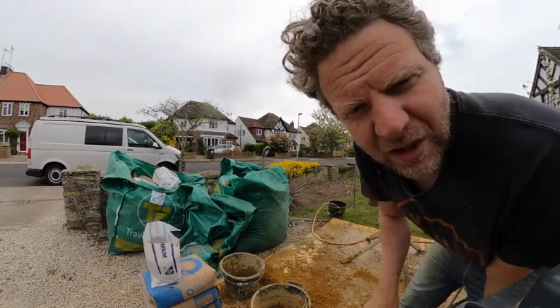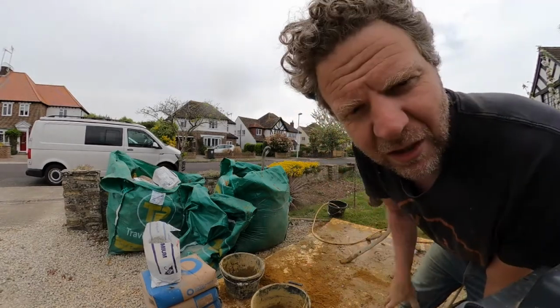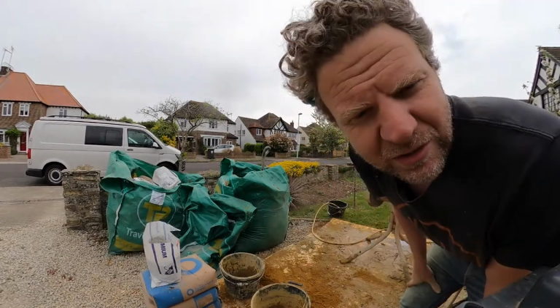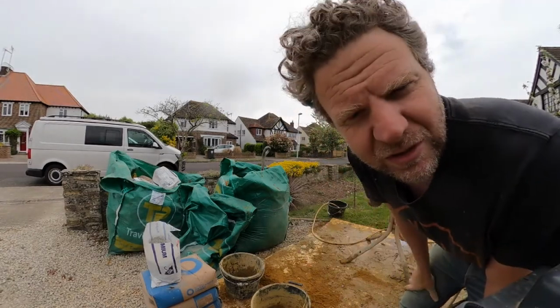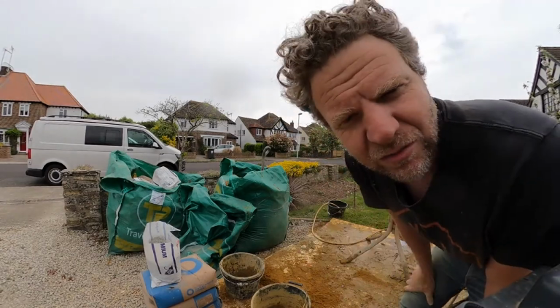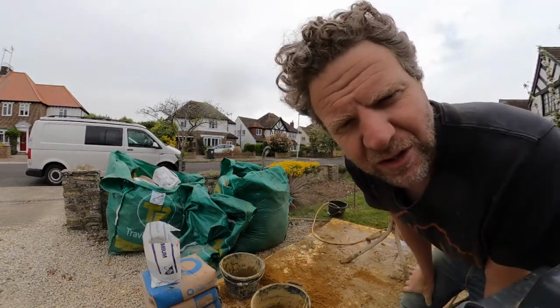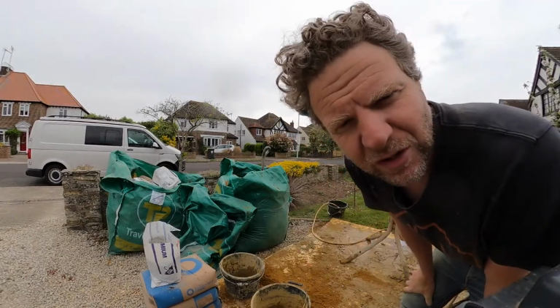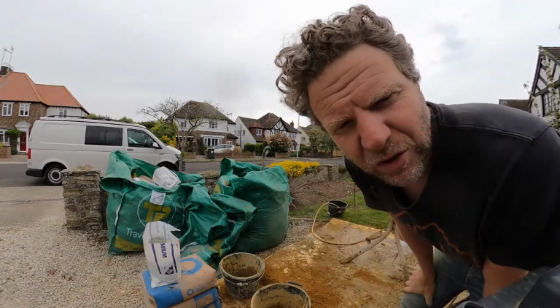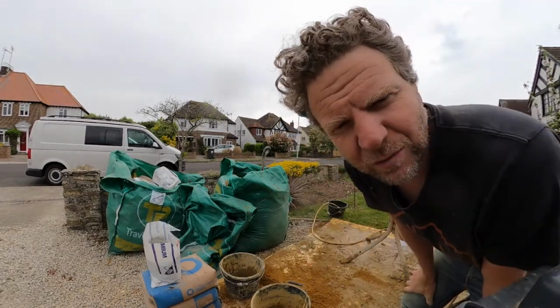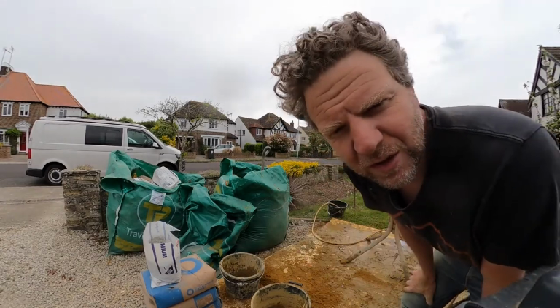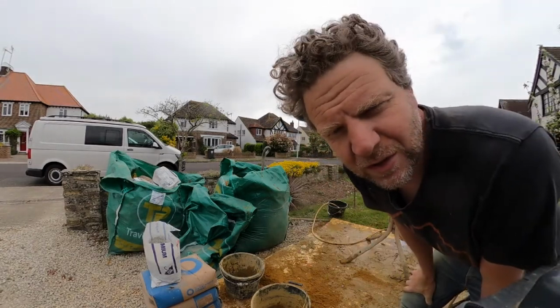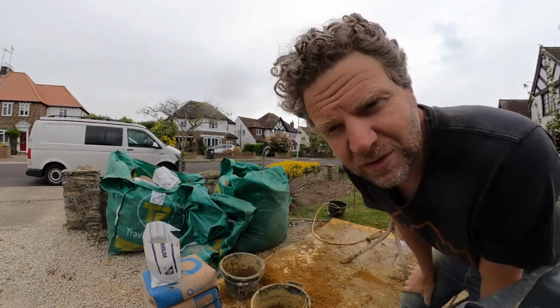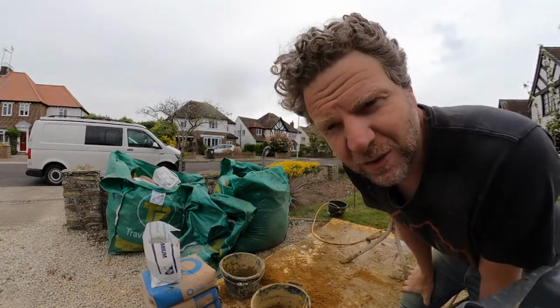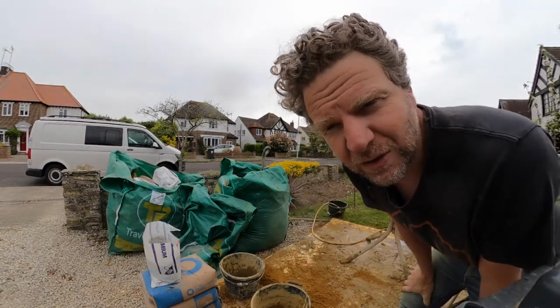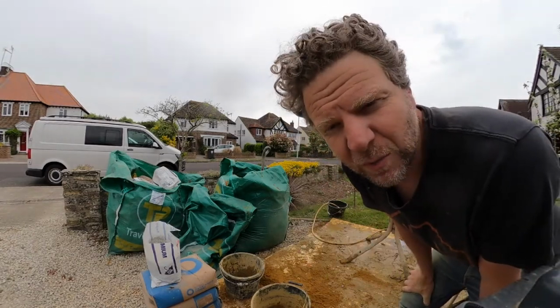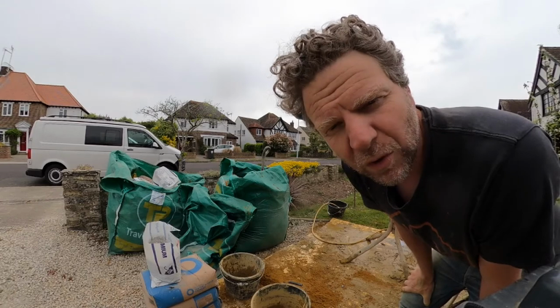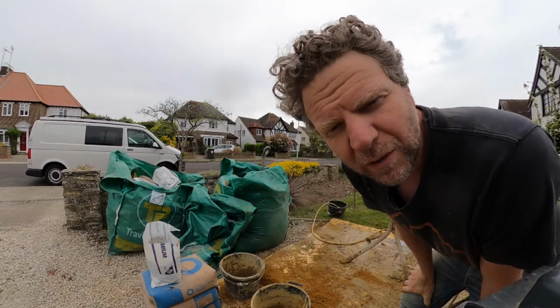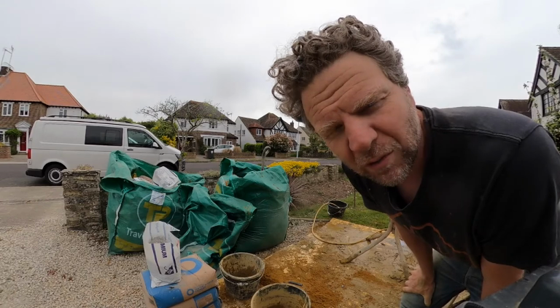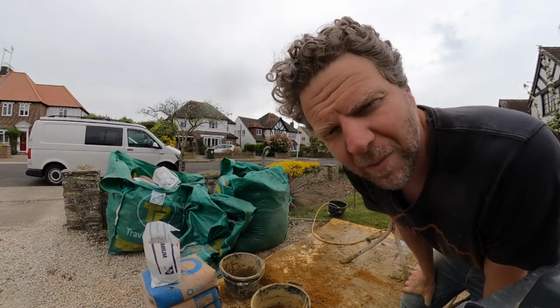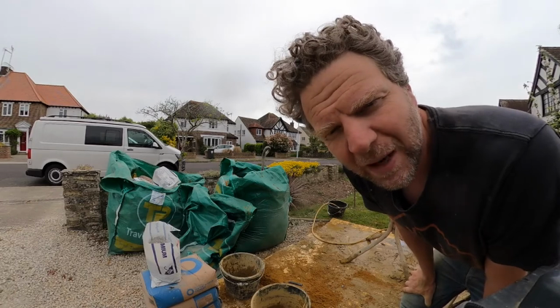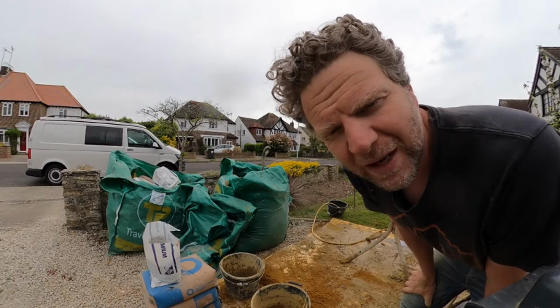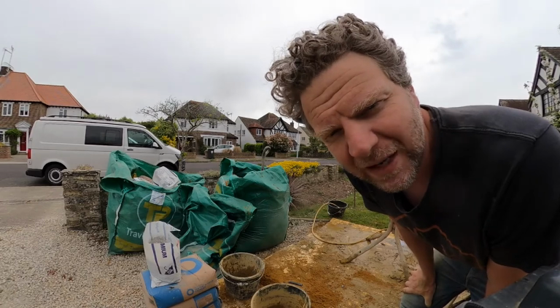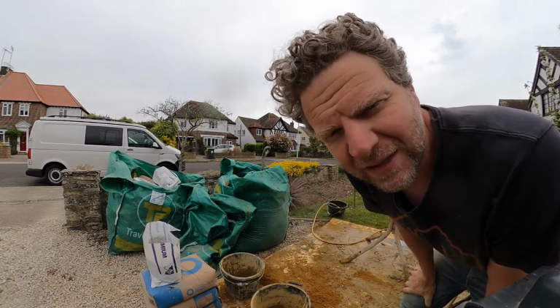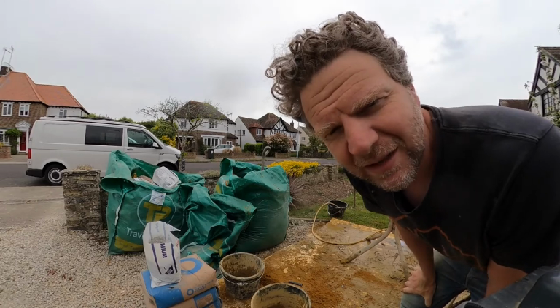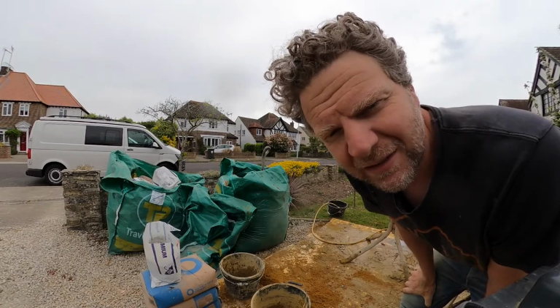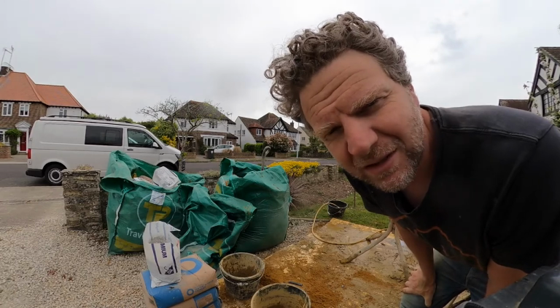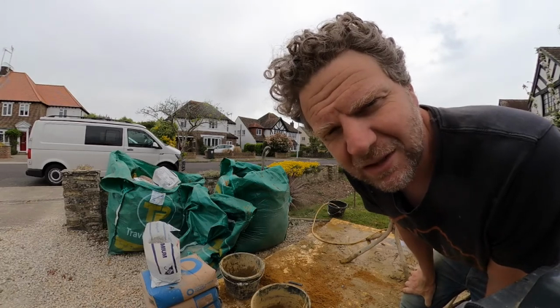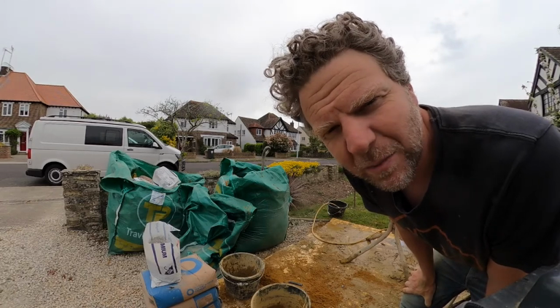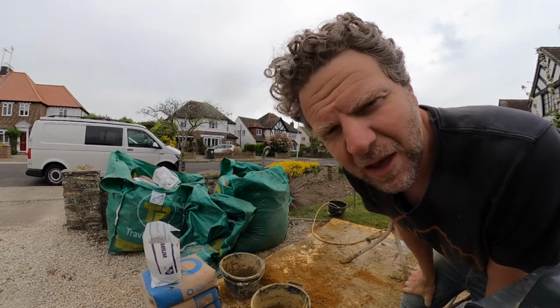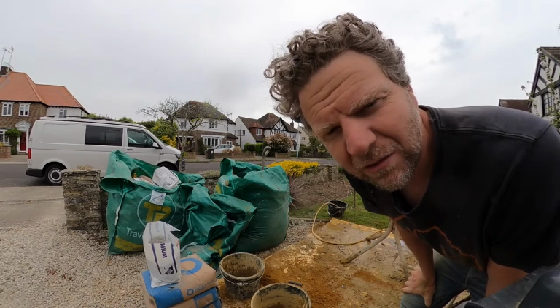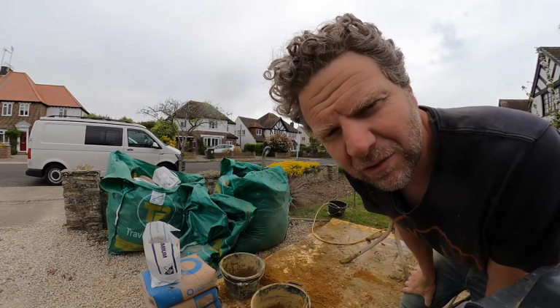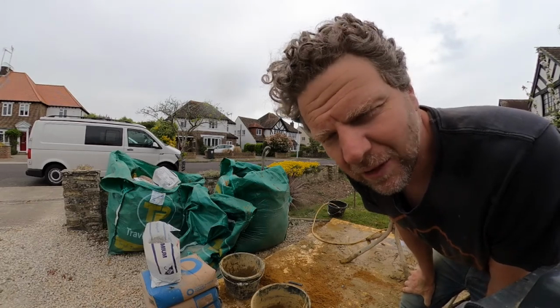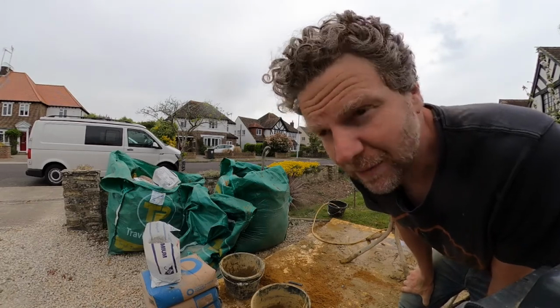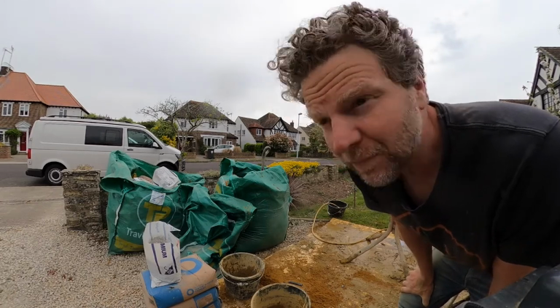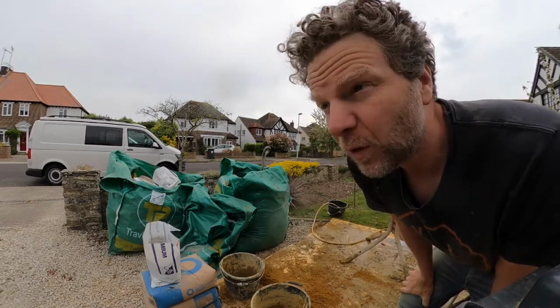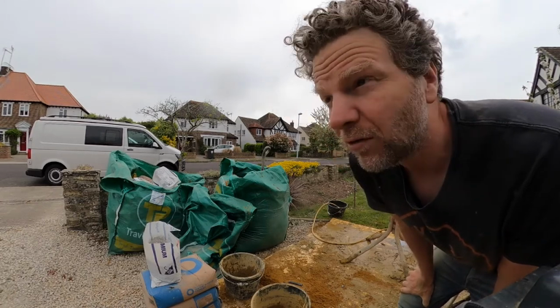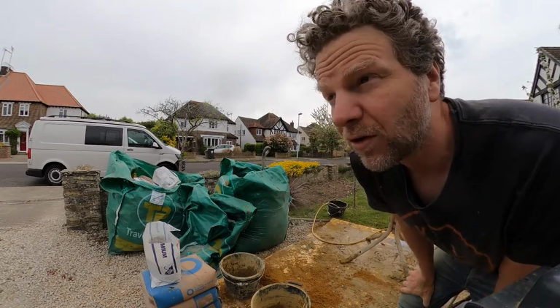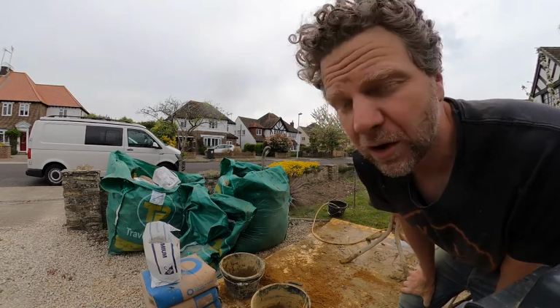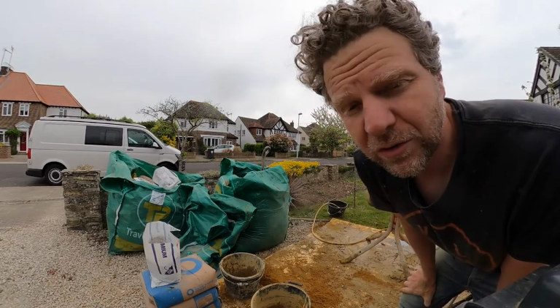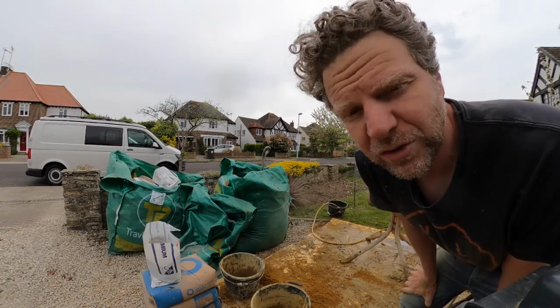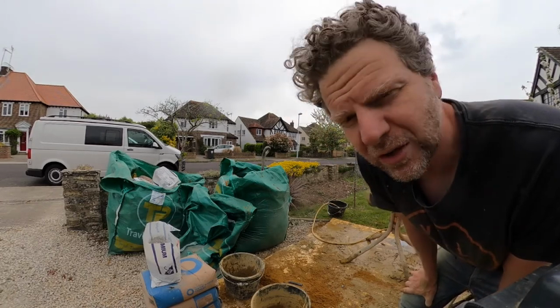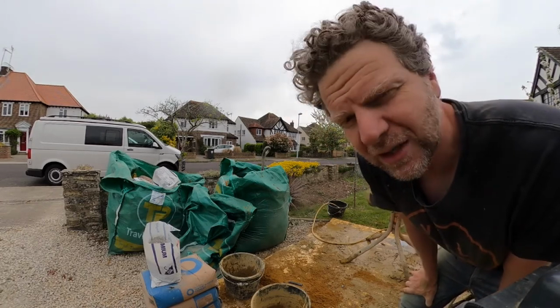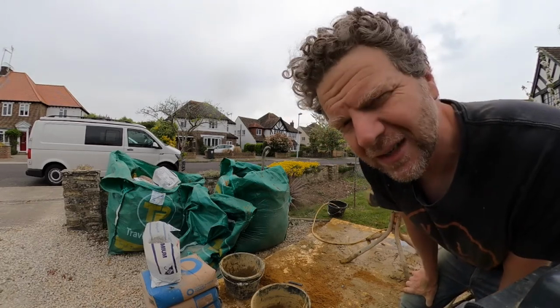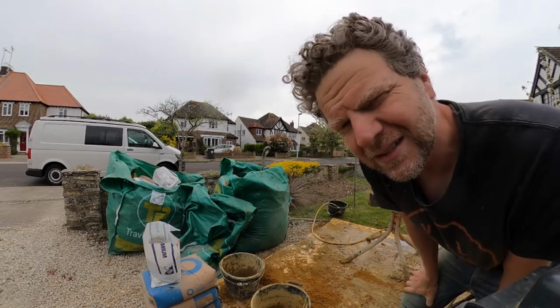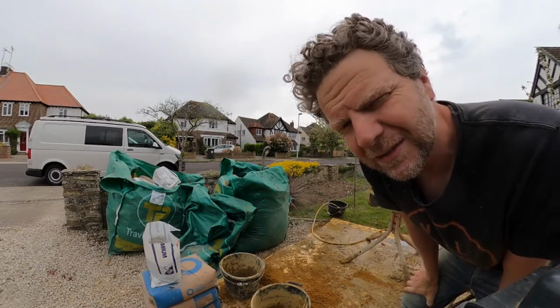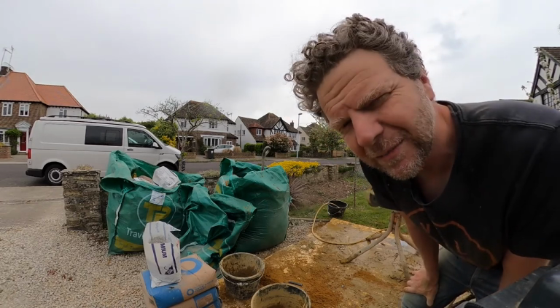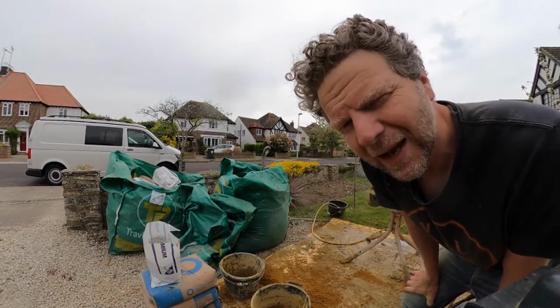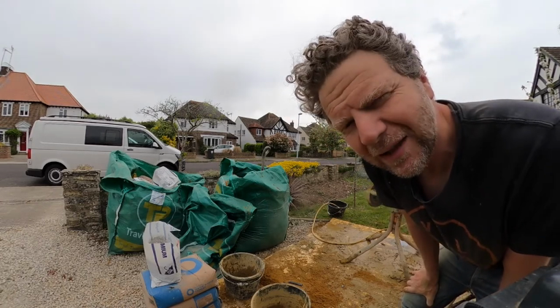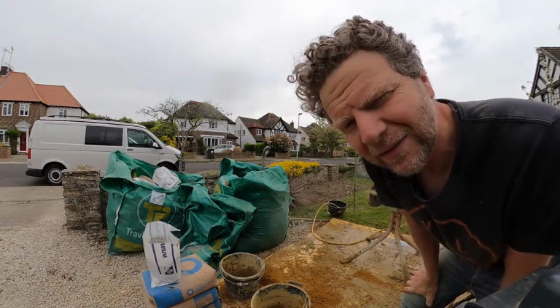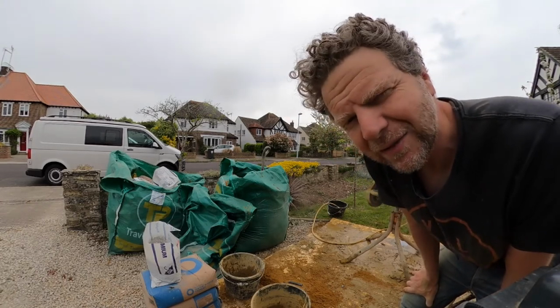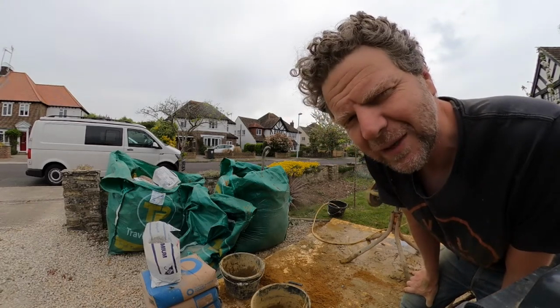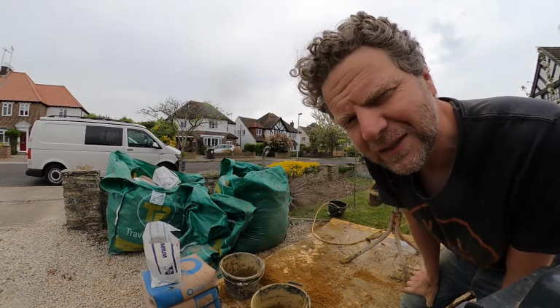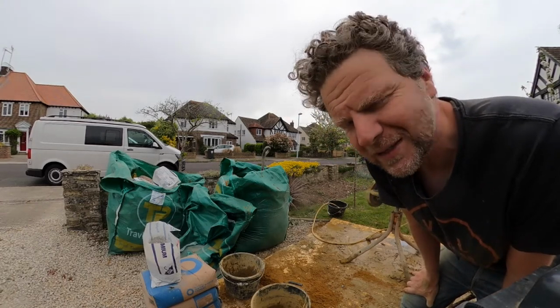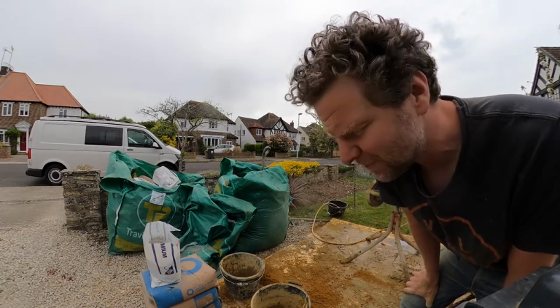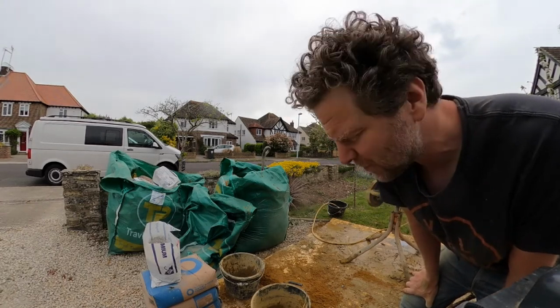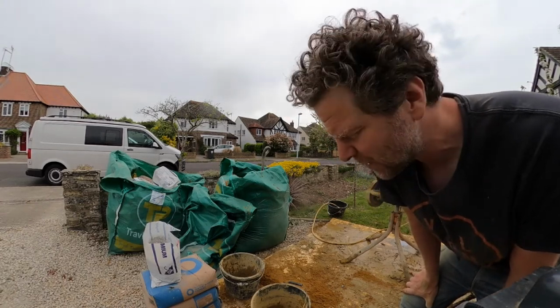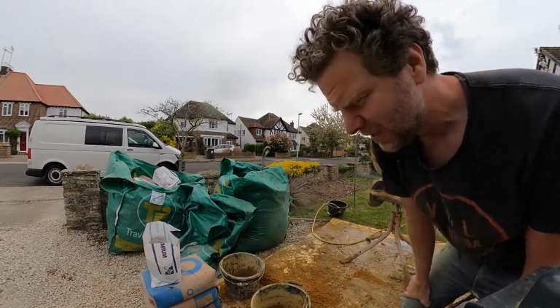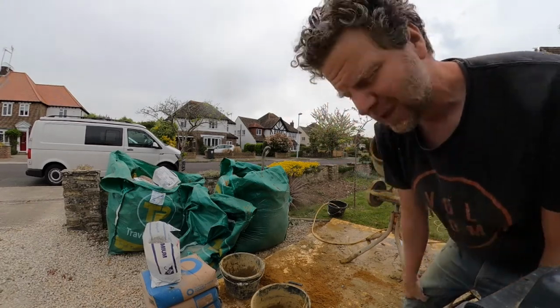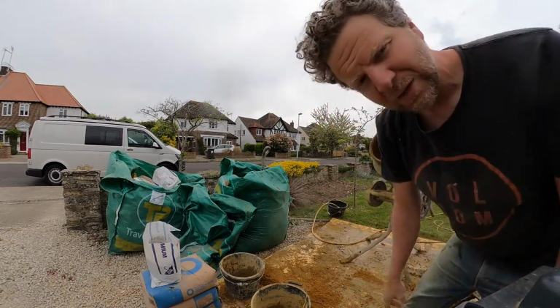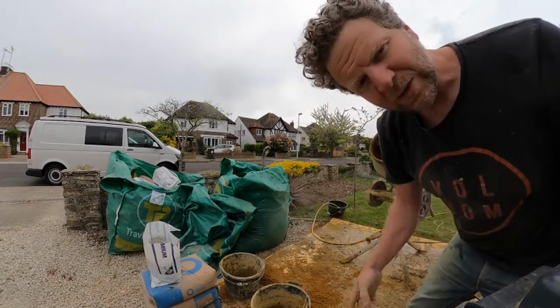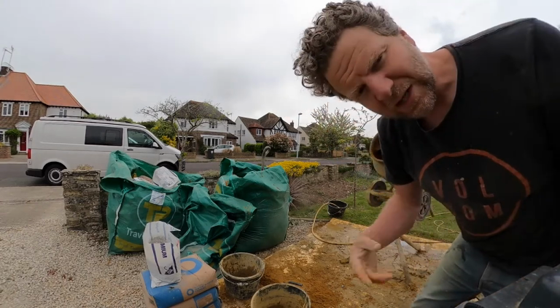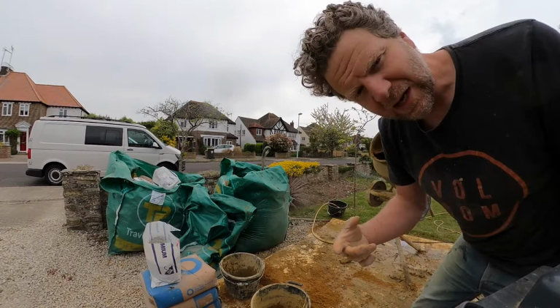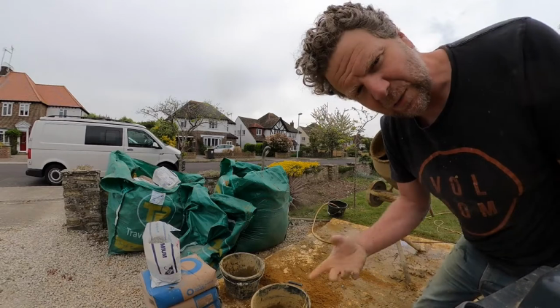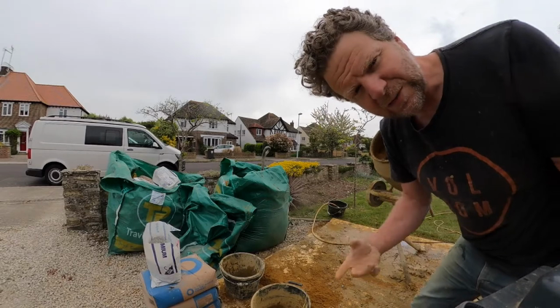Using a hose is really good because when you pour water in with a bucket it tends to spit everywhere. With a hose you can get it to the back of the mixer, which helps.